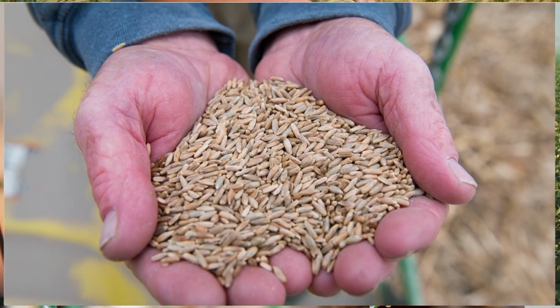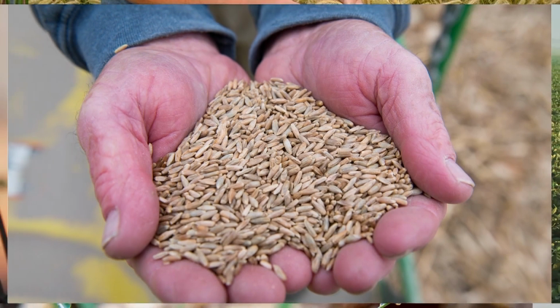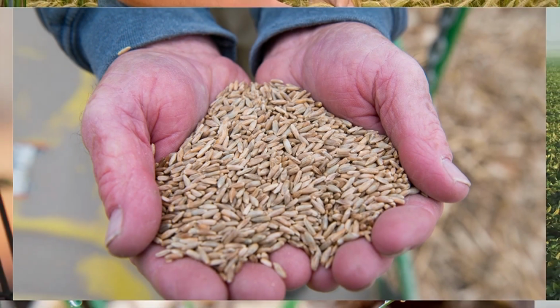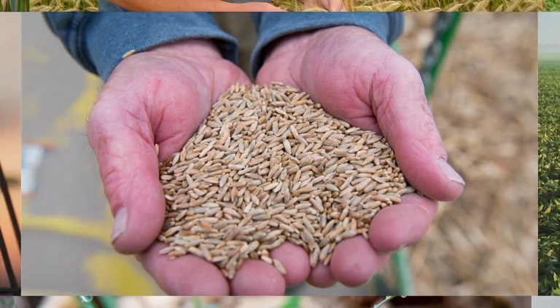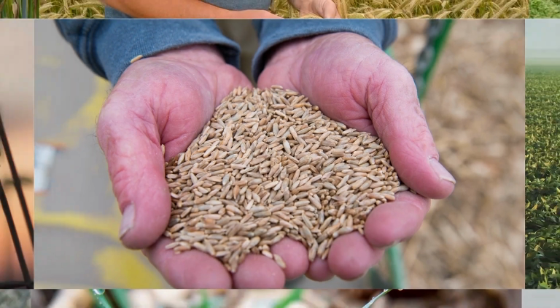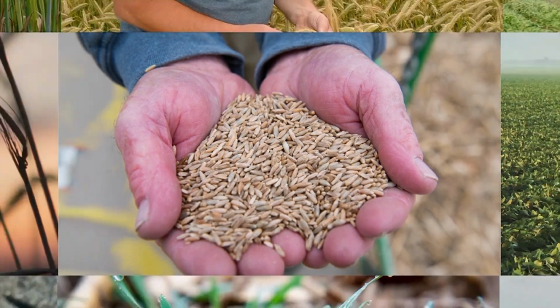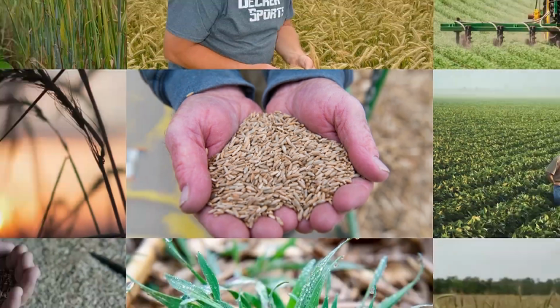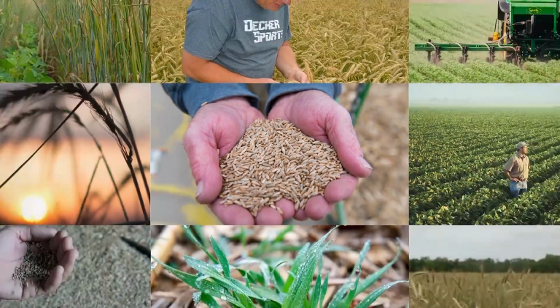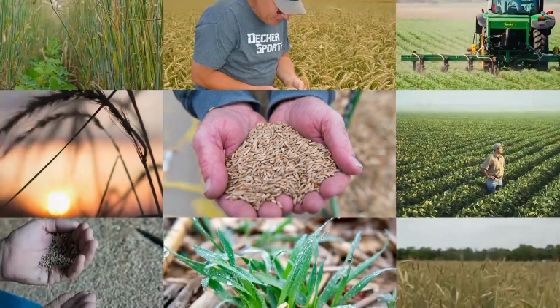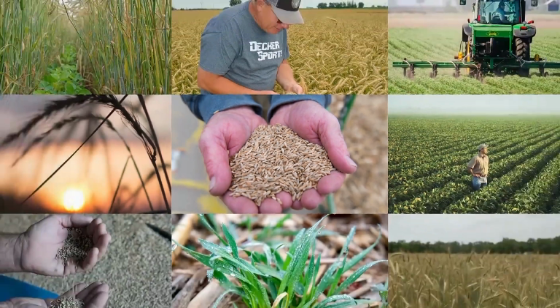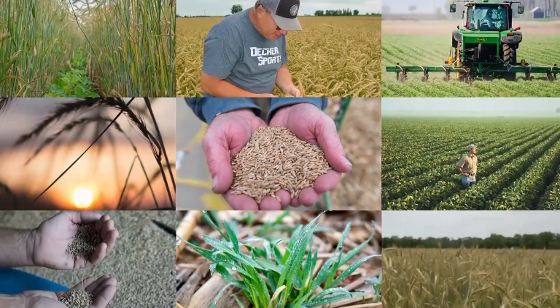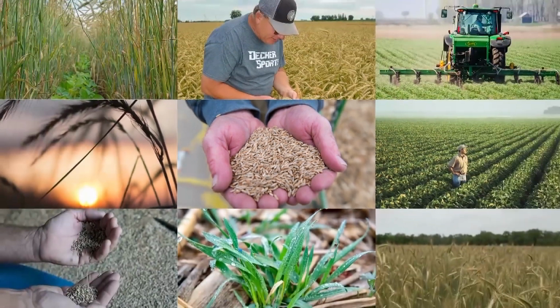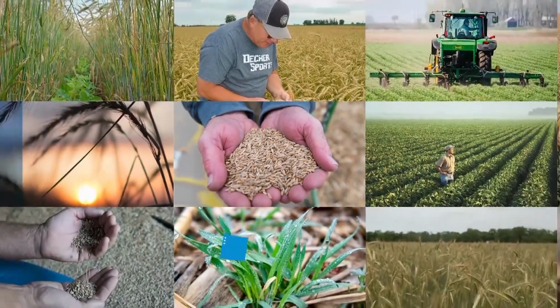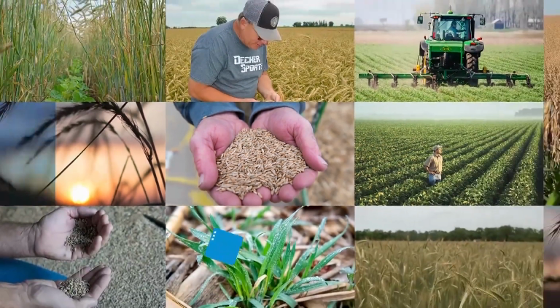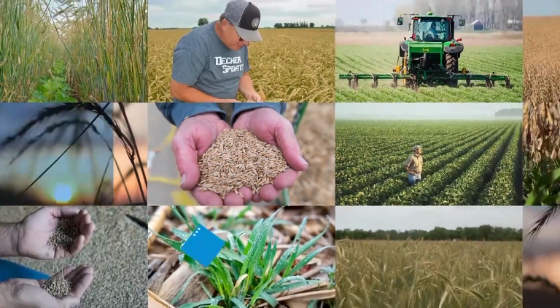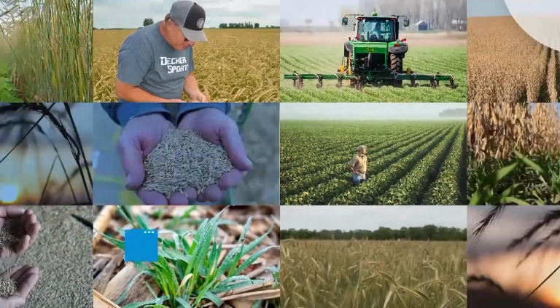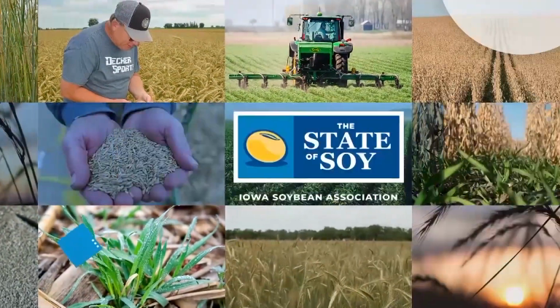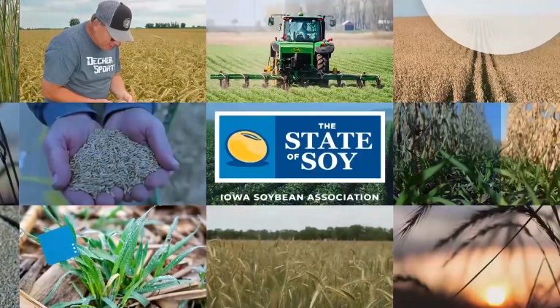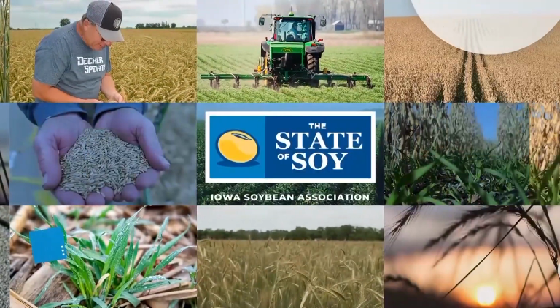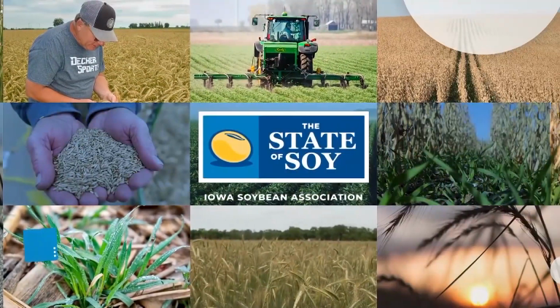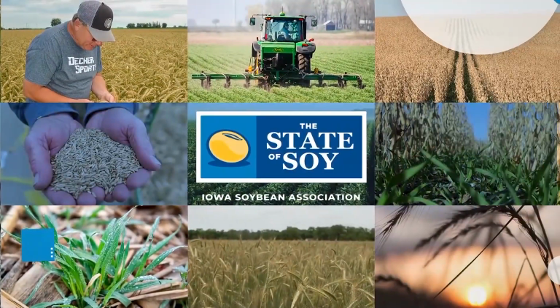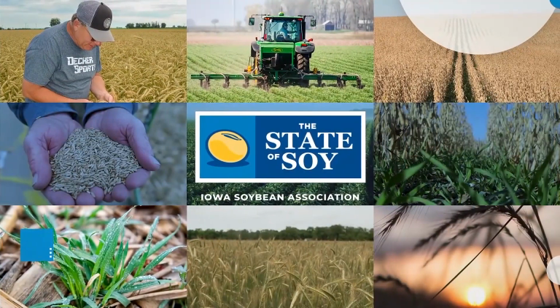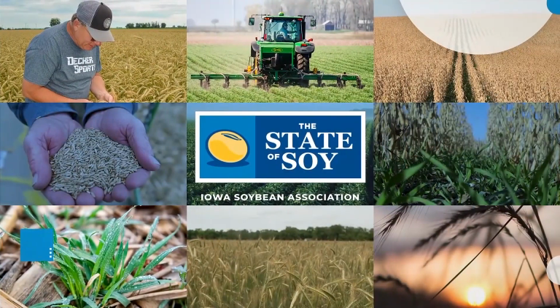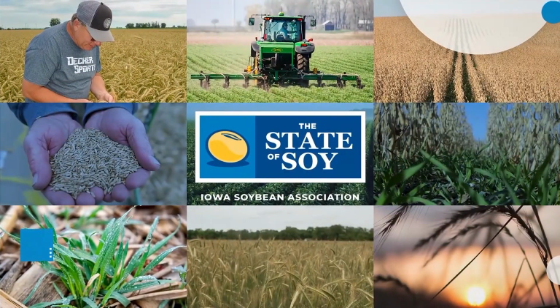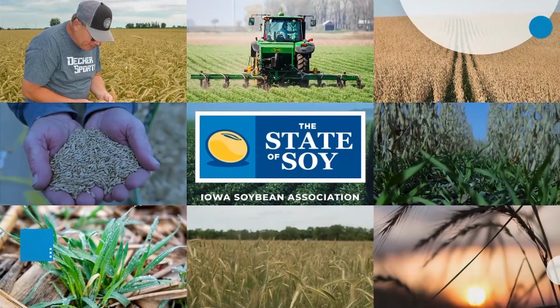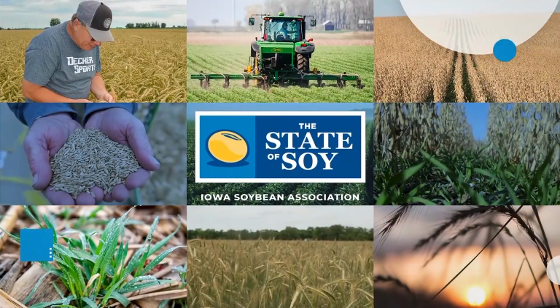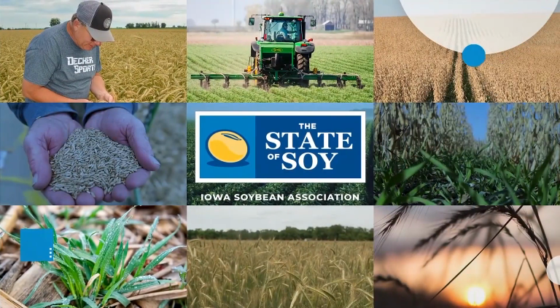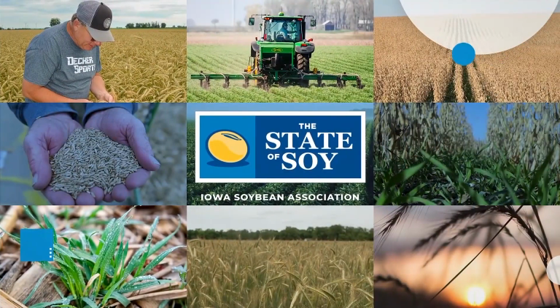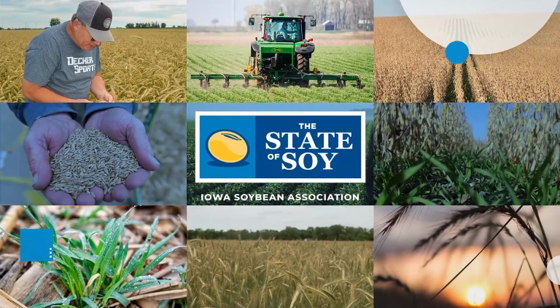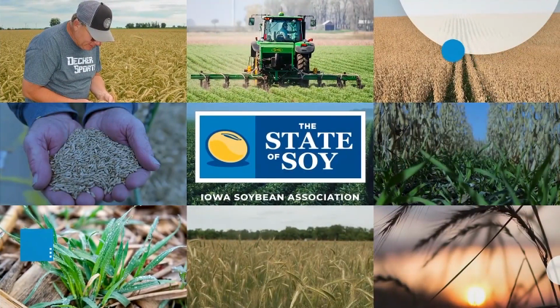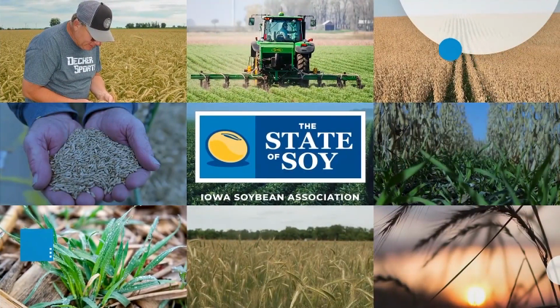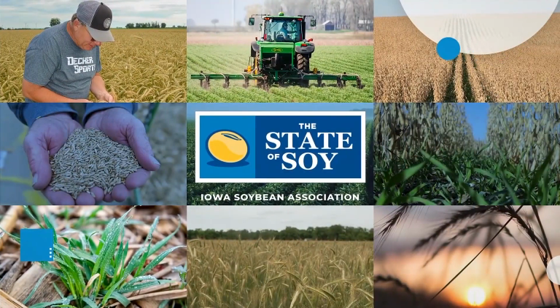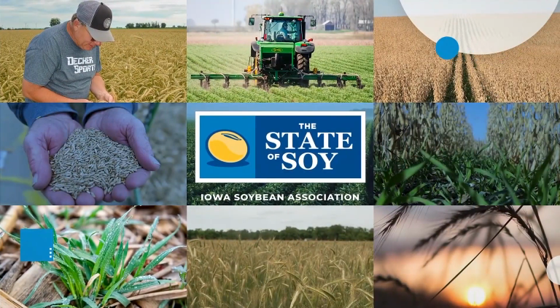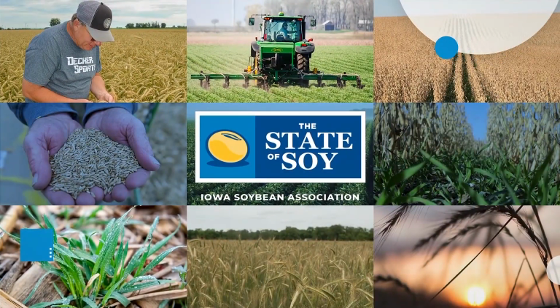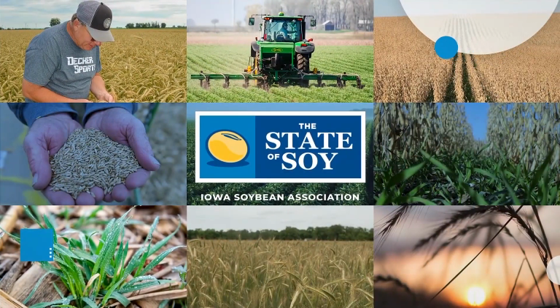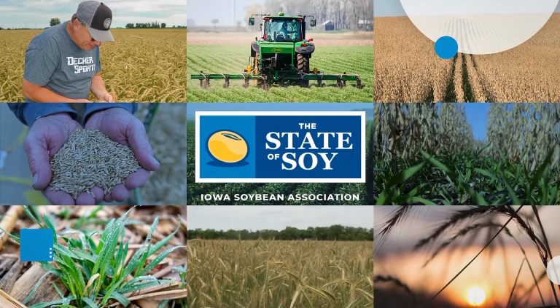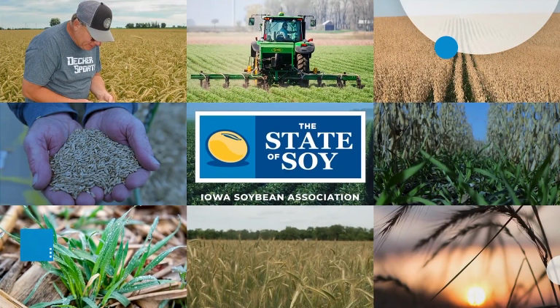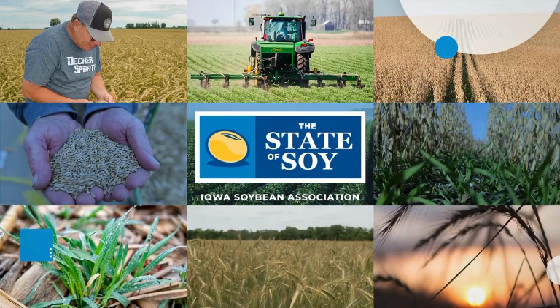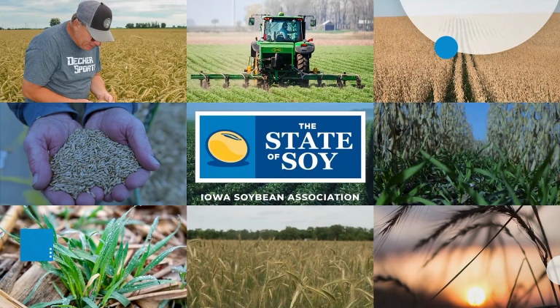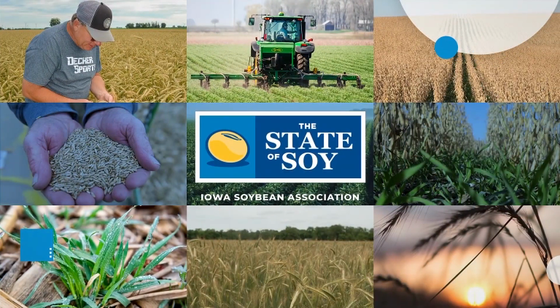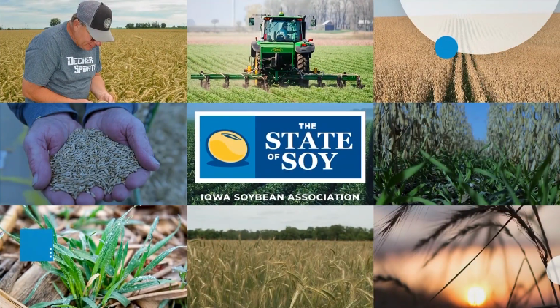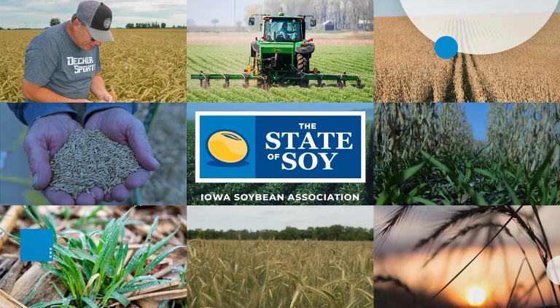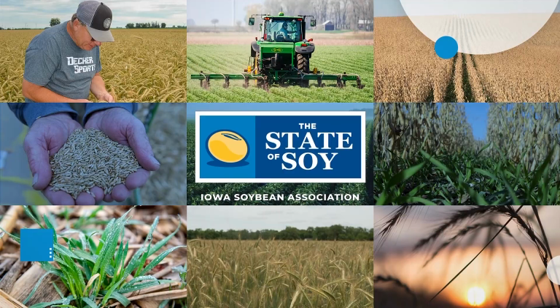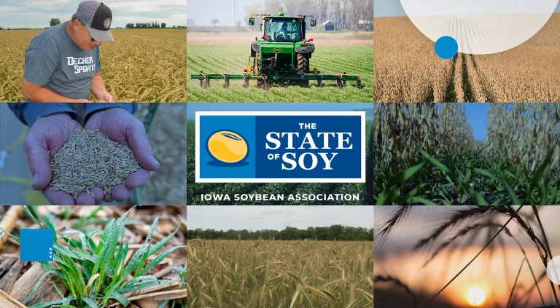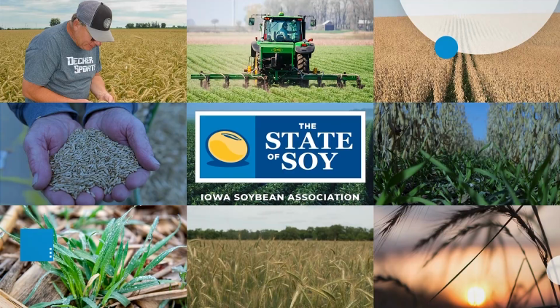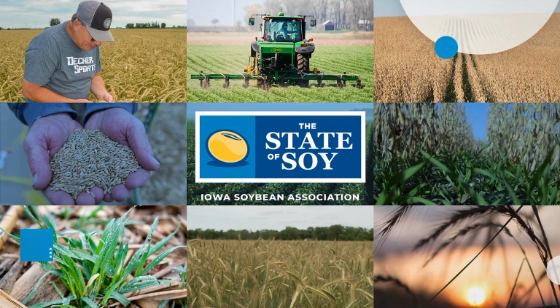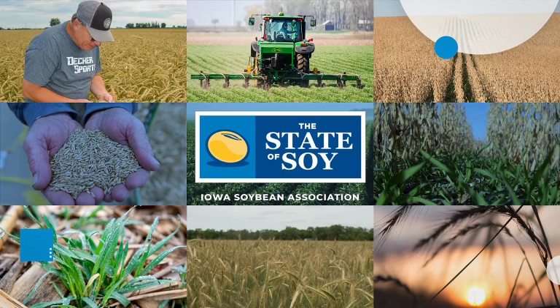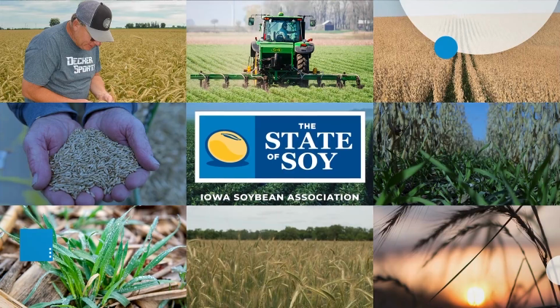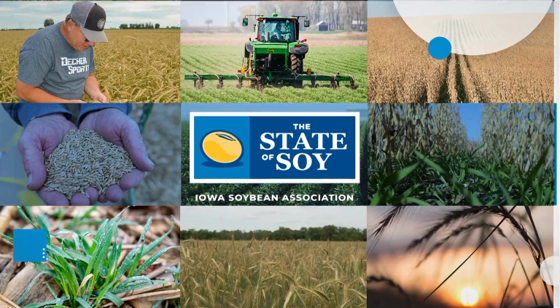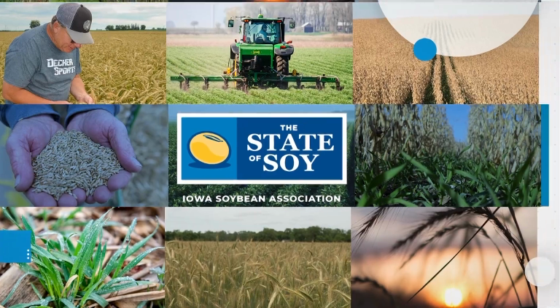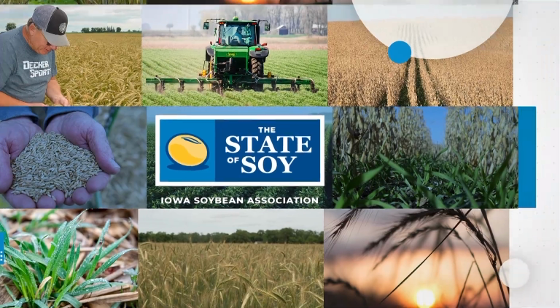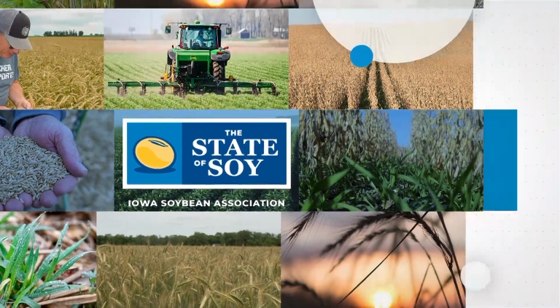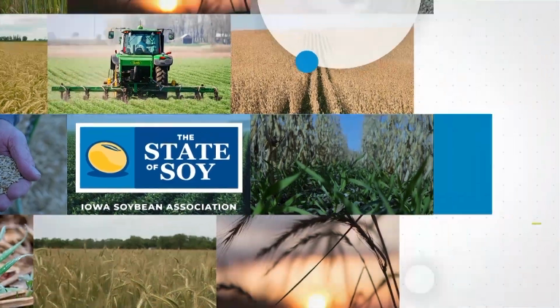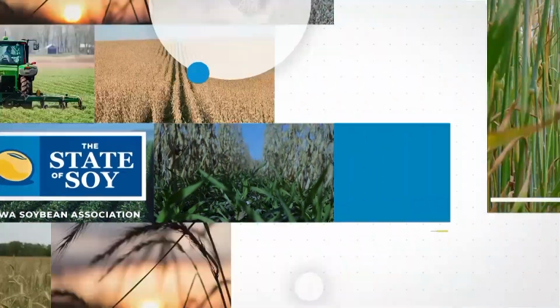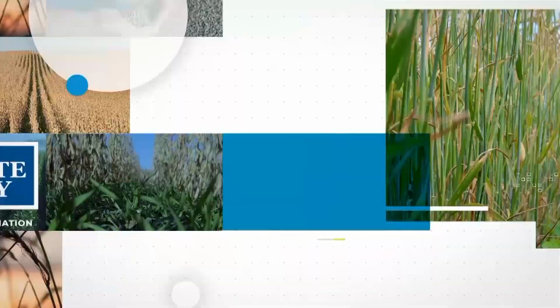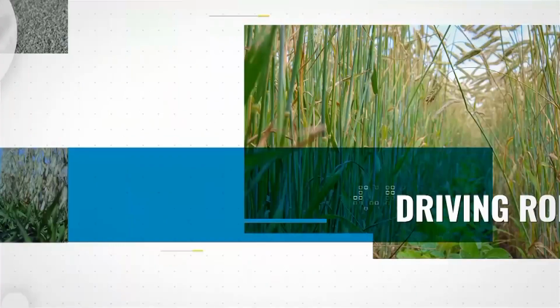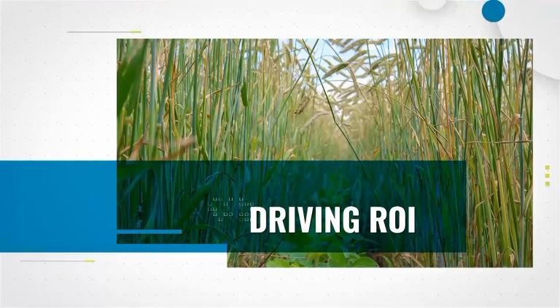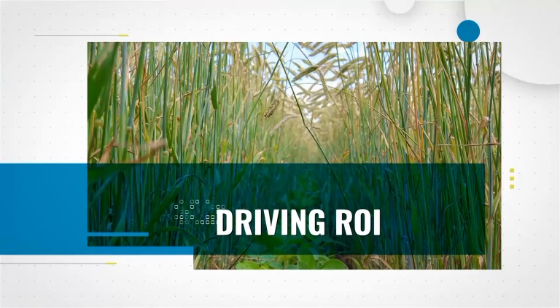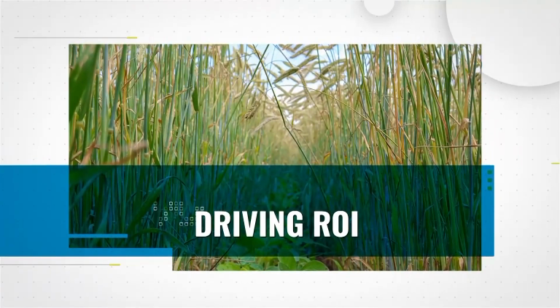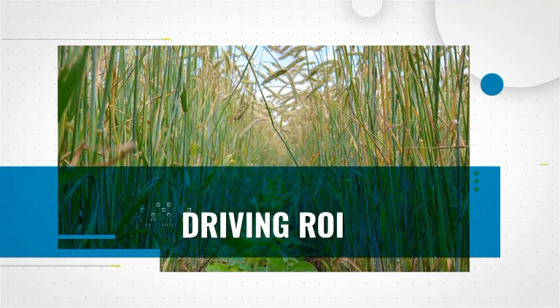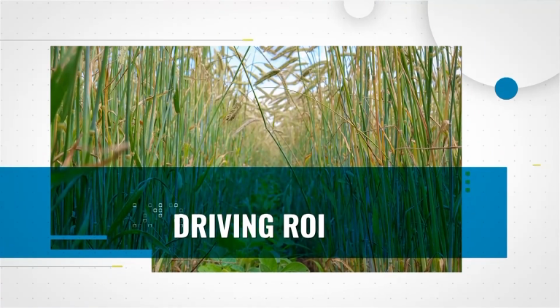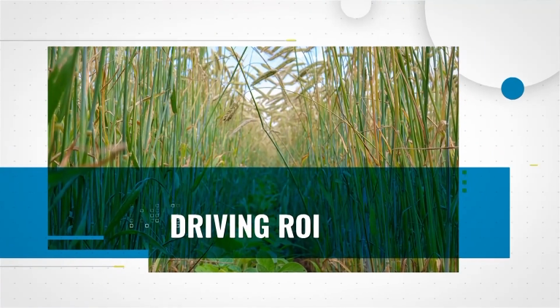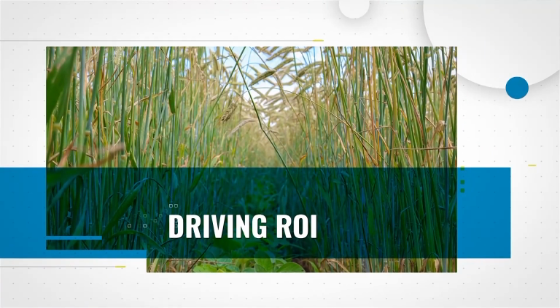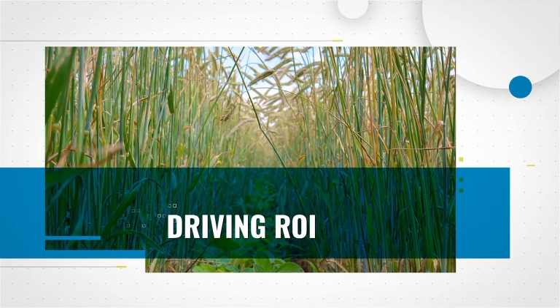Producing two crops in one year, you've got the return on investment paired with the benefits of the conservation system.